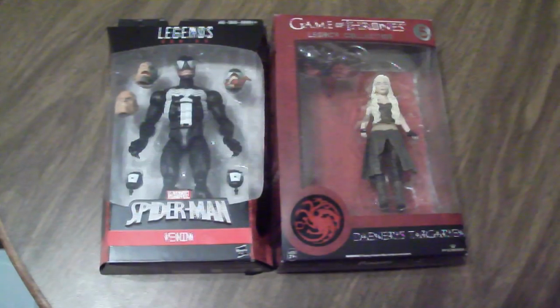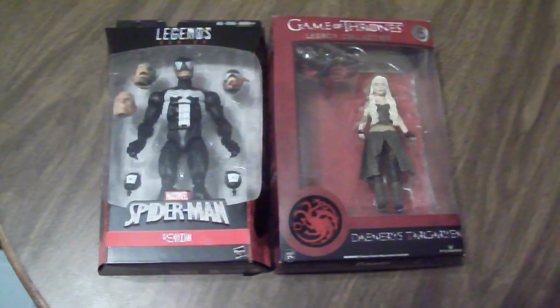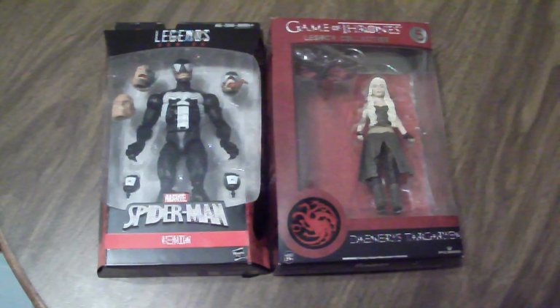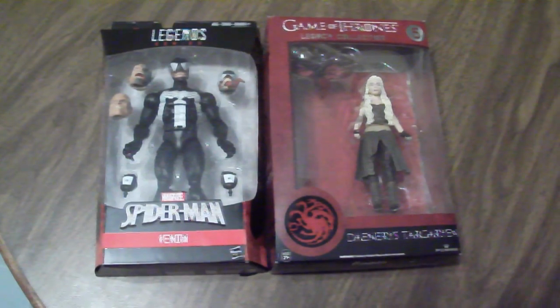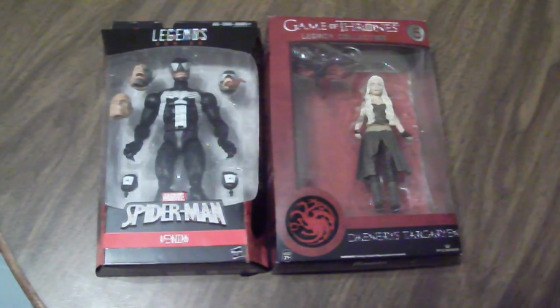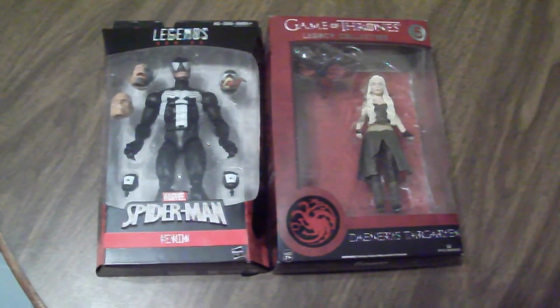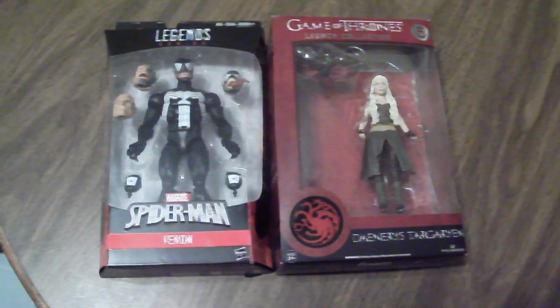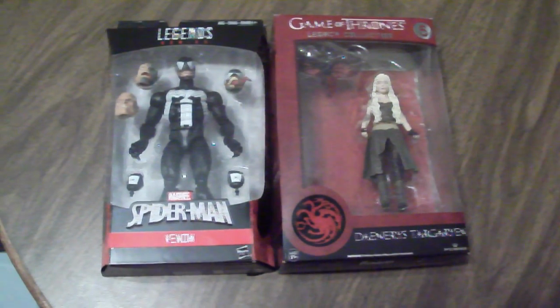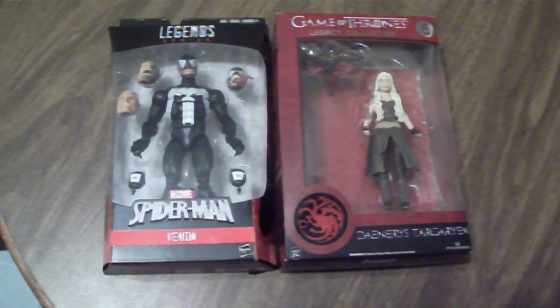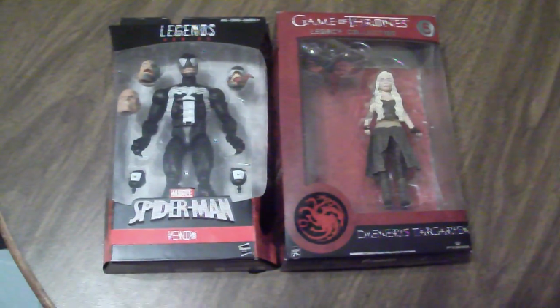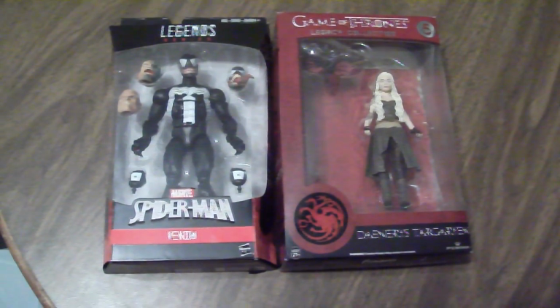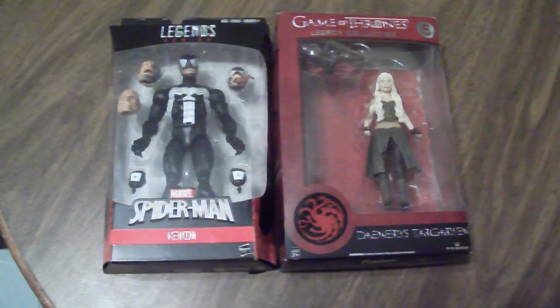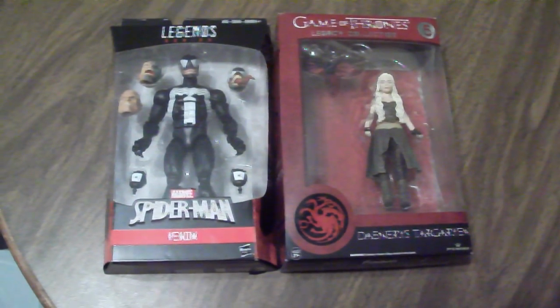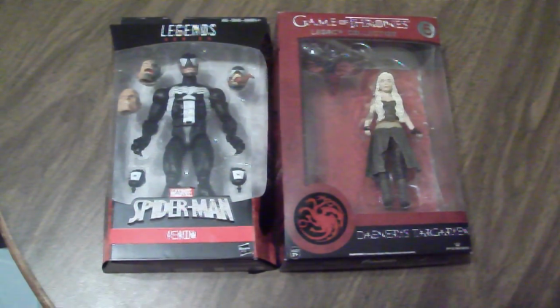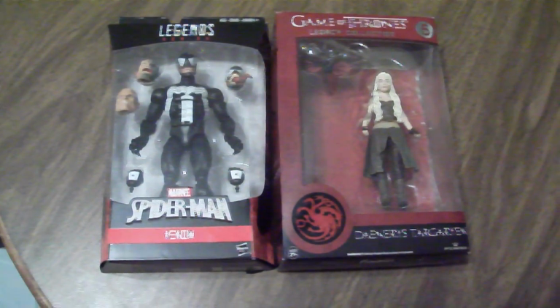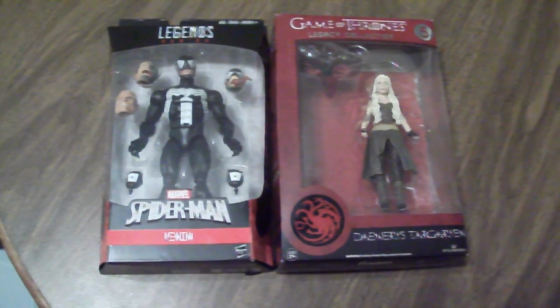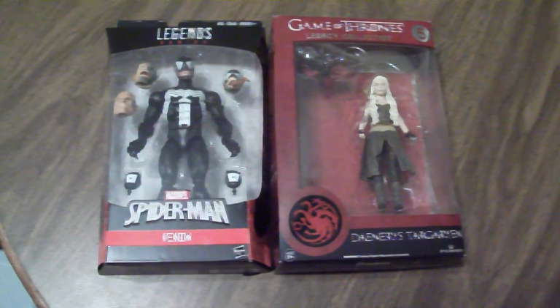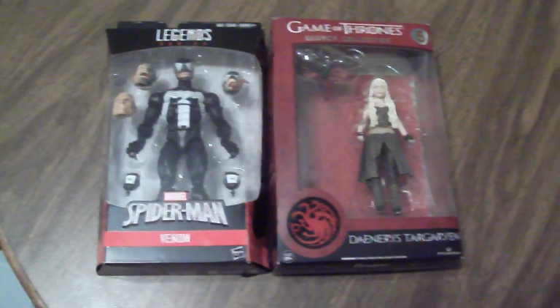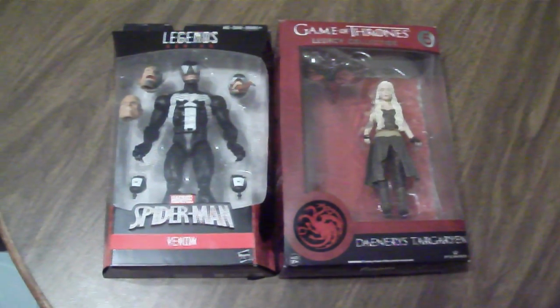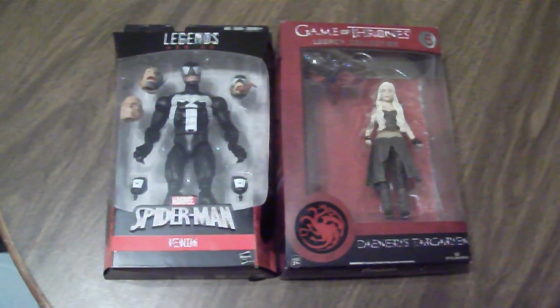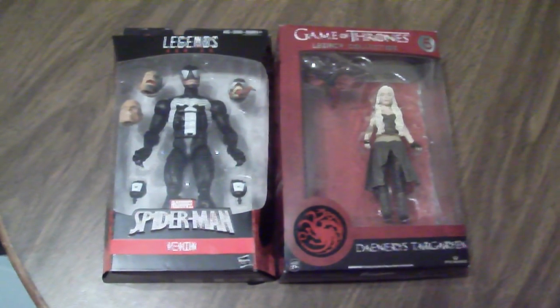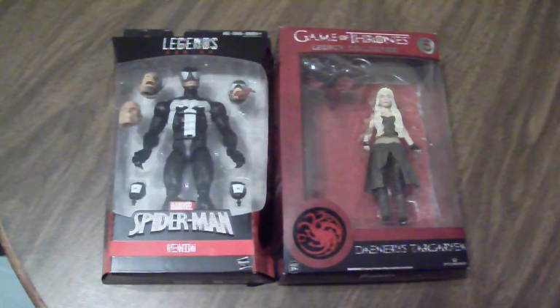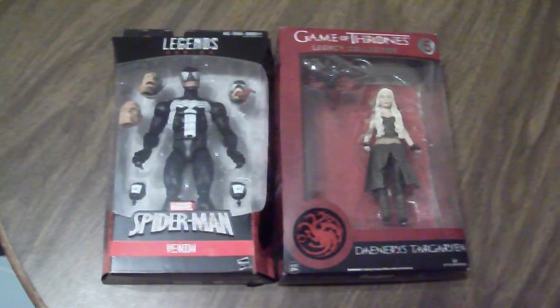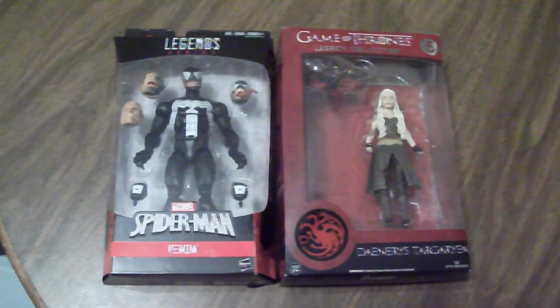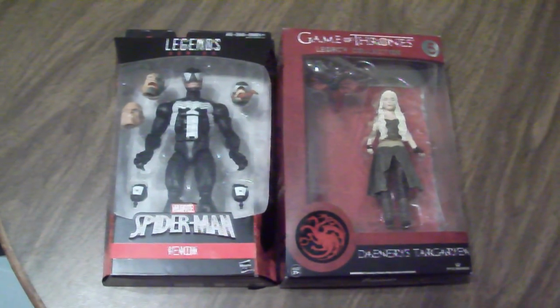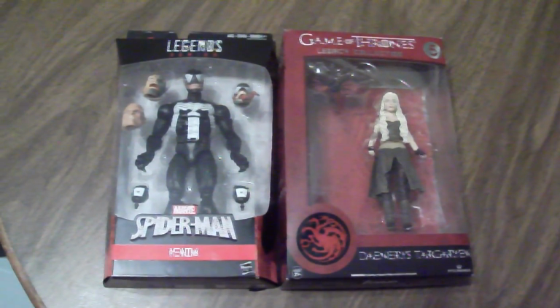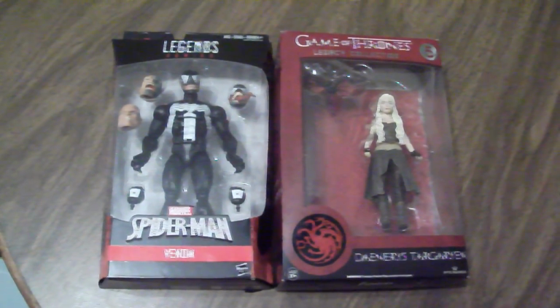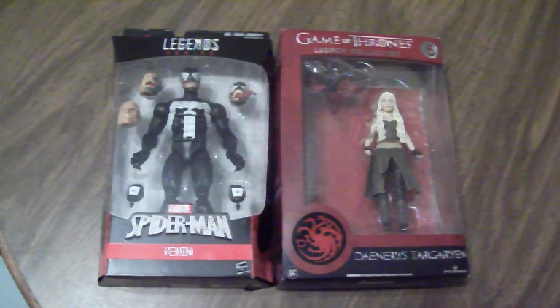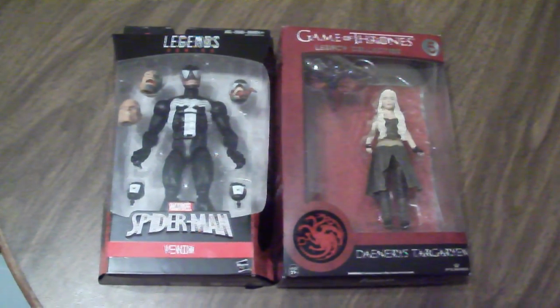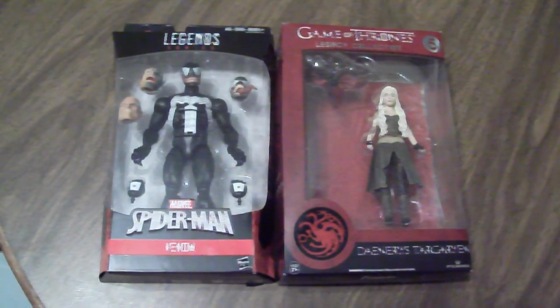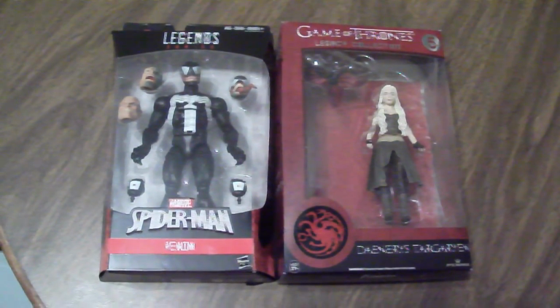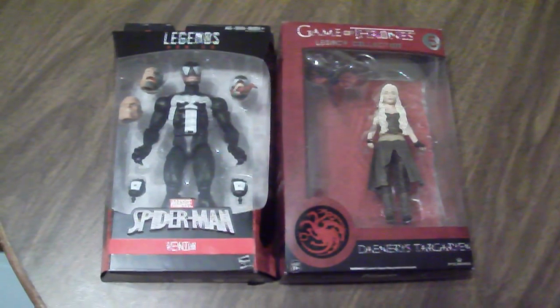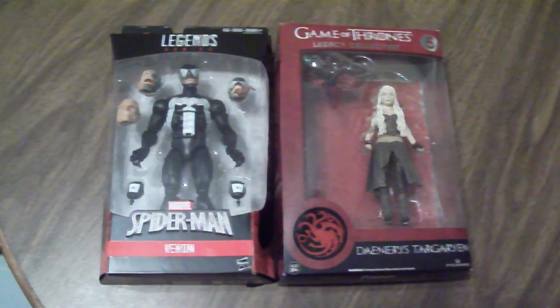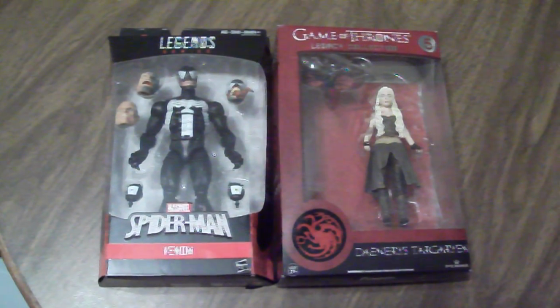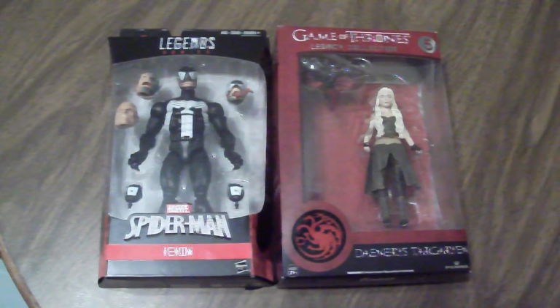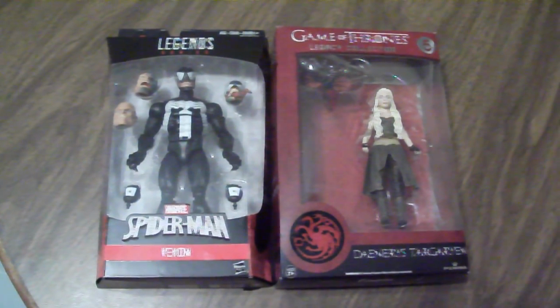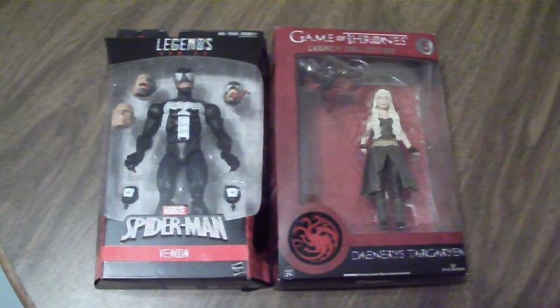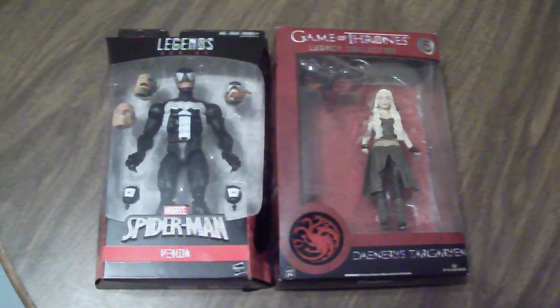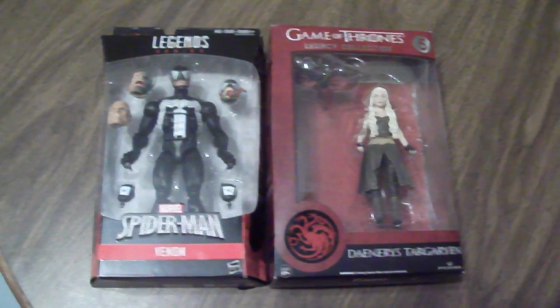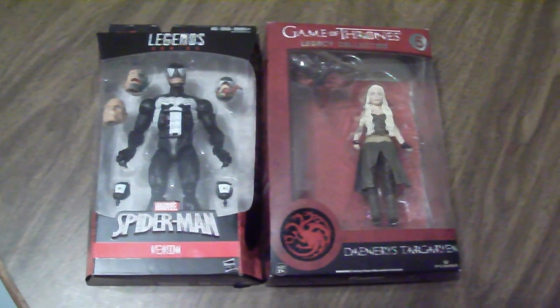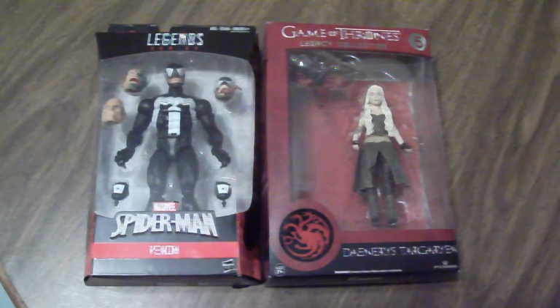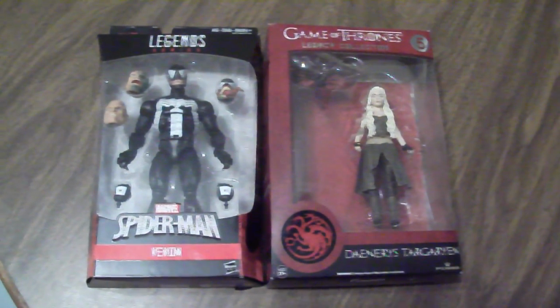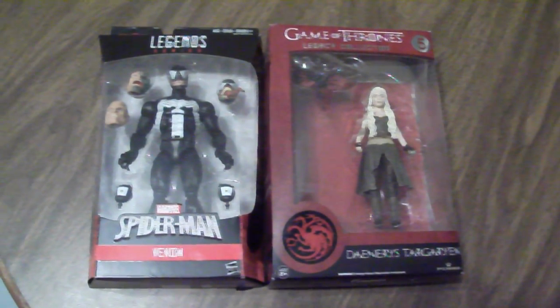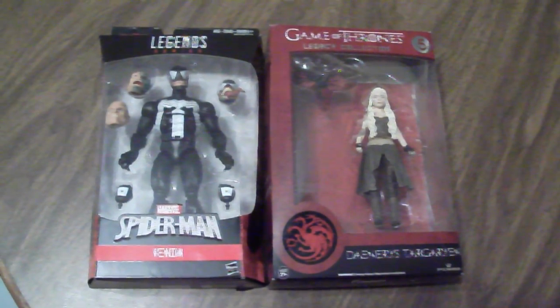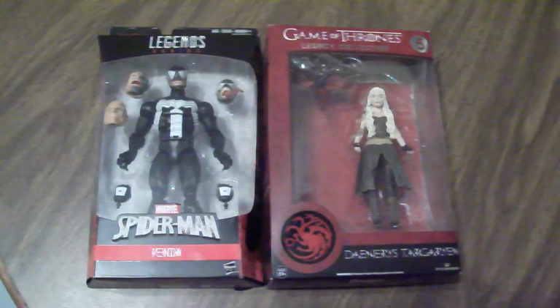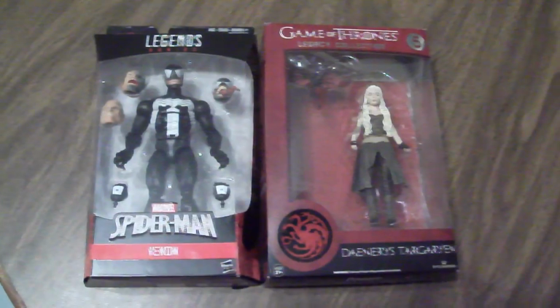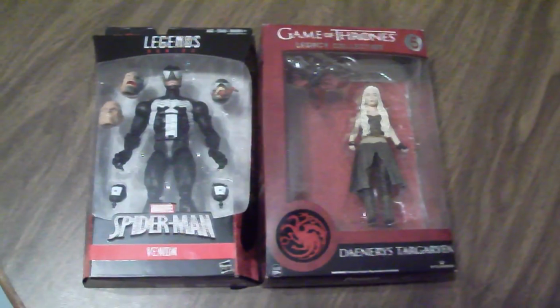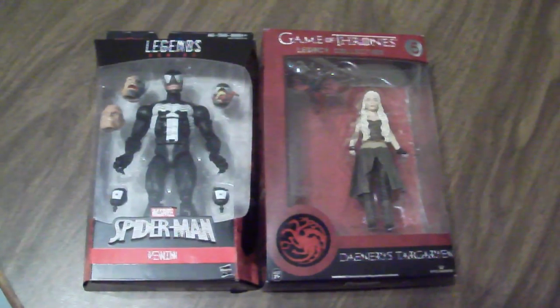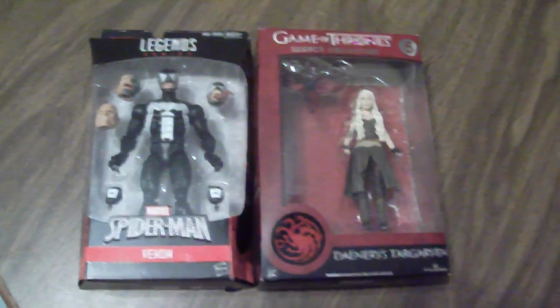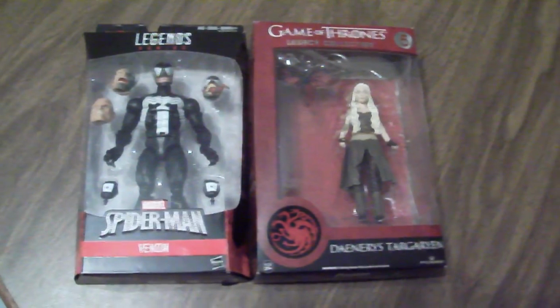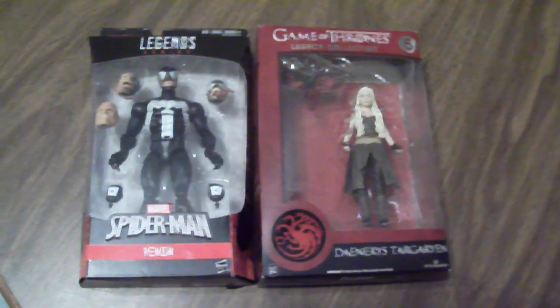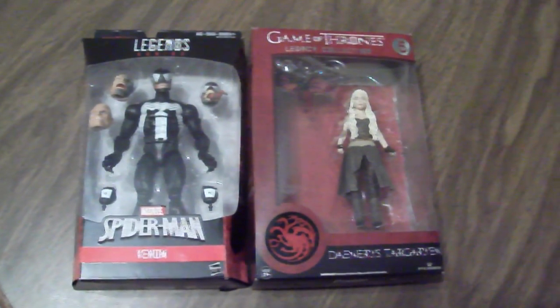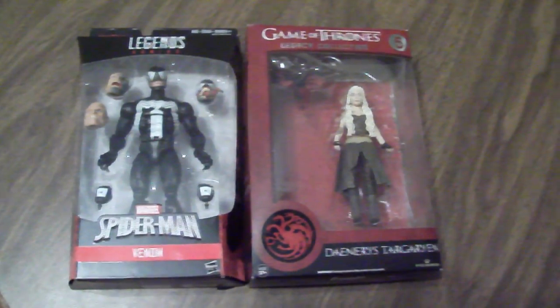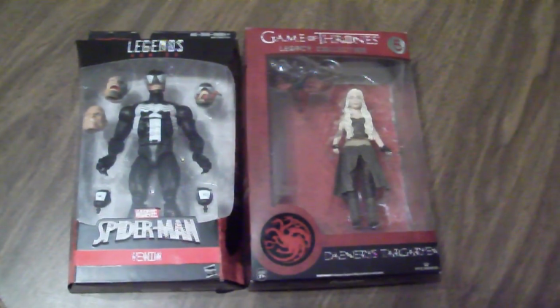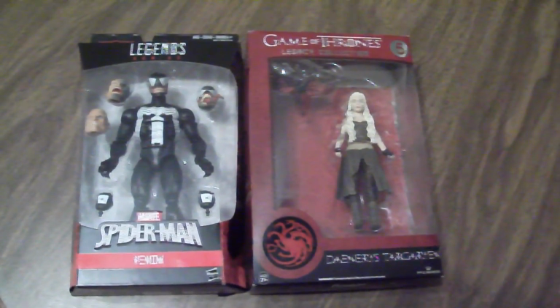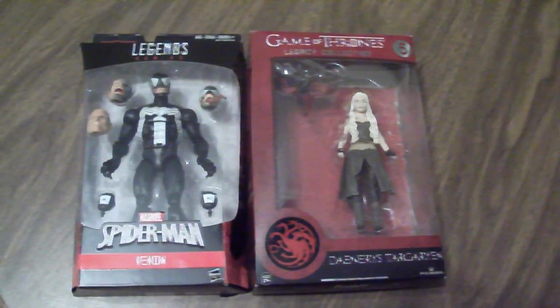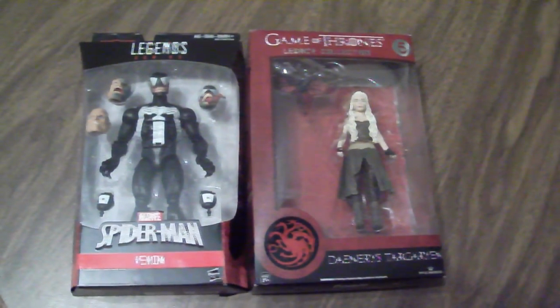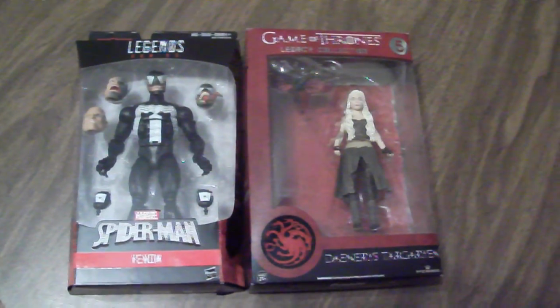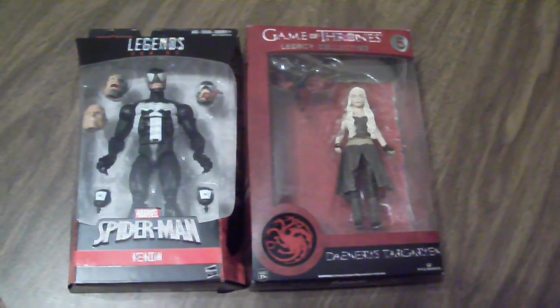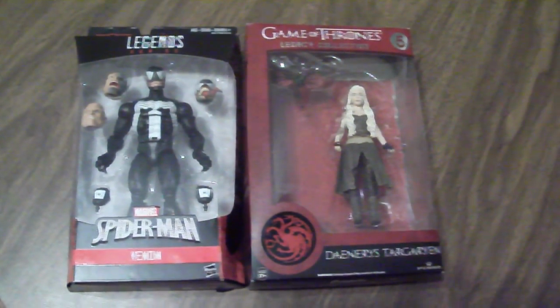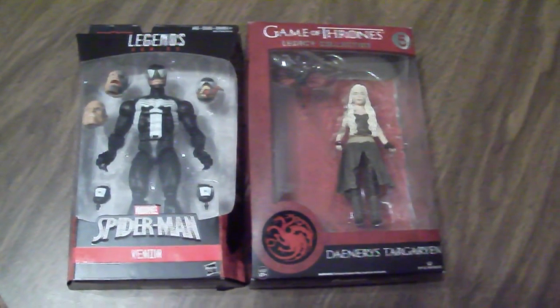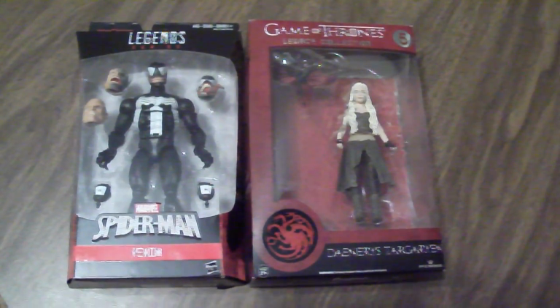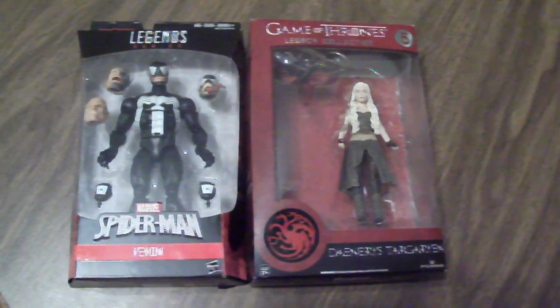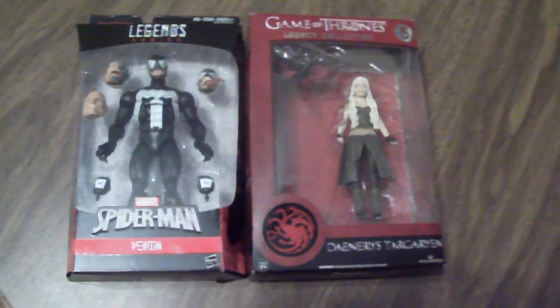Hey everyone, this is GapCat242. So here's a little quick action figure haul. I have not bought any new figures in a while, but this is some stuff I got today.